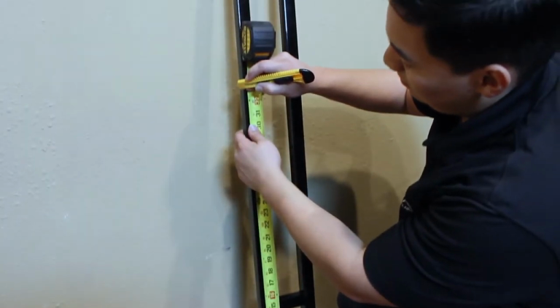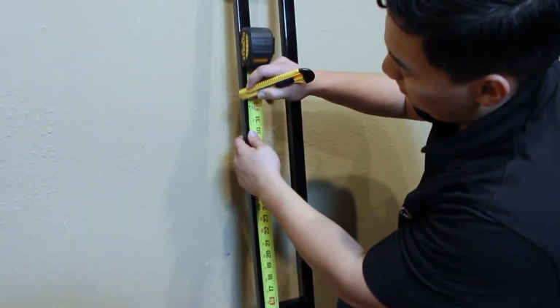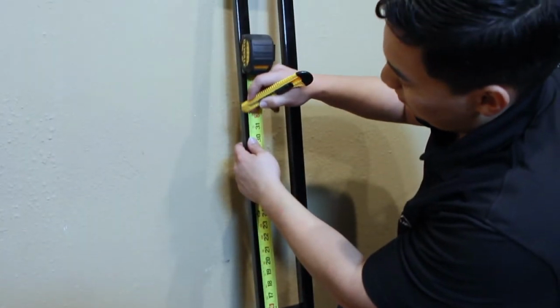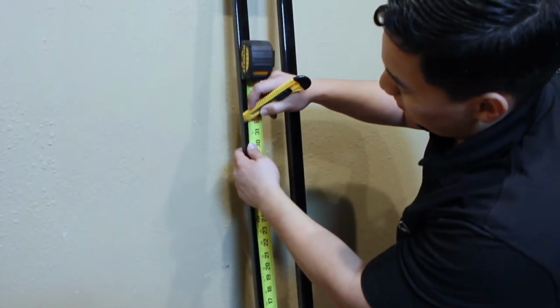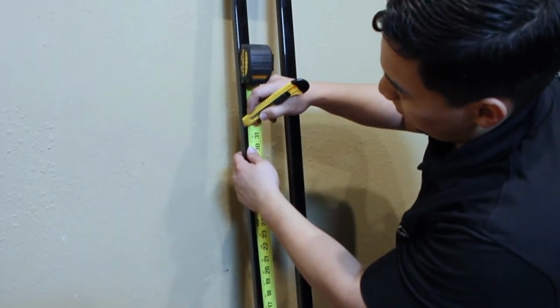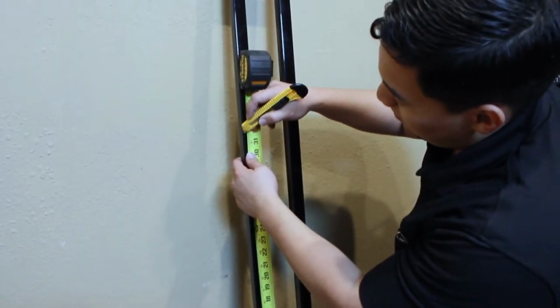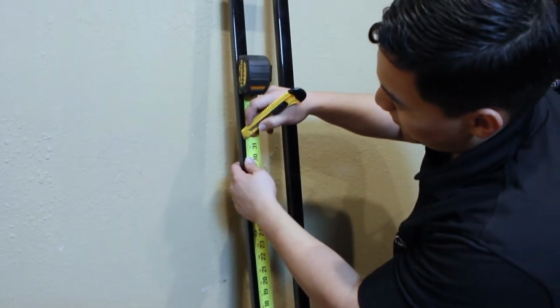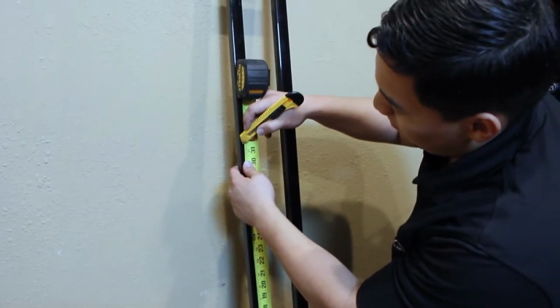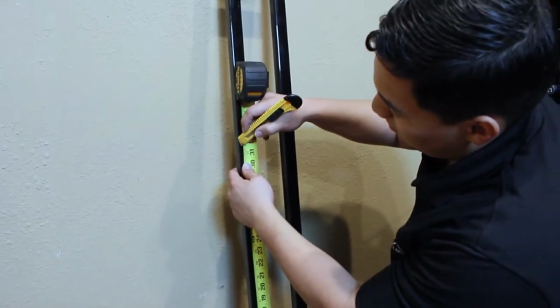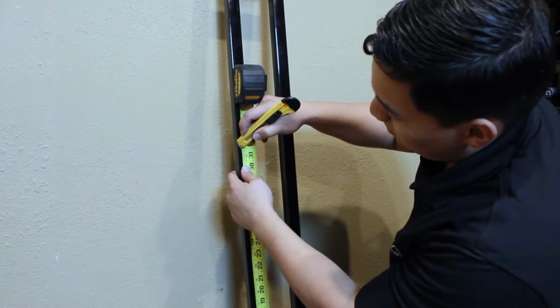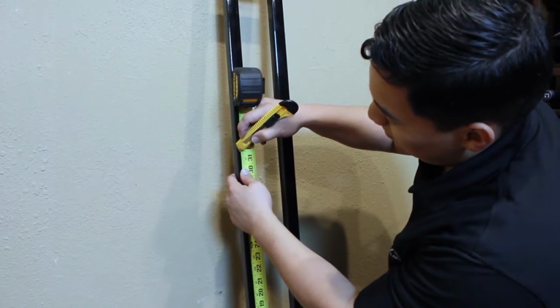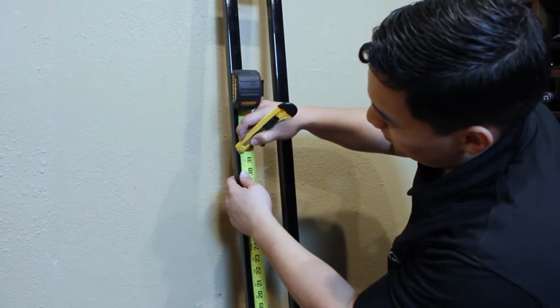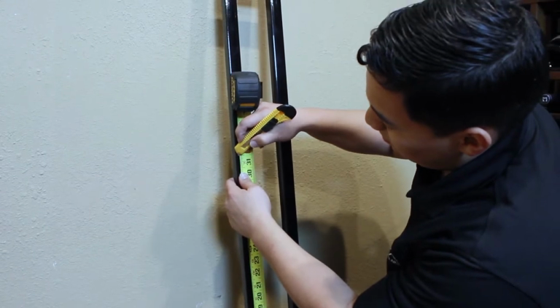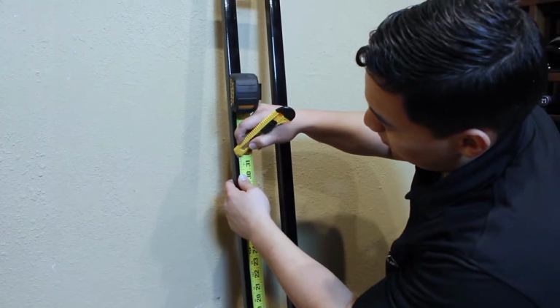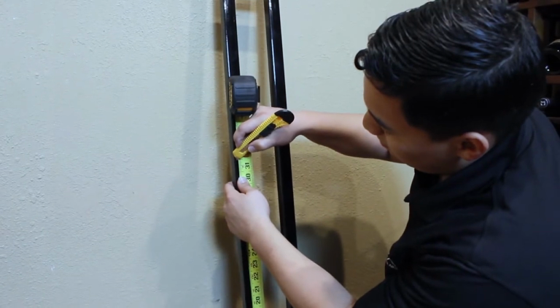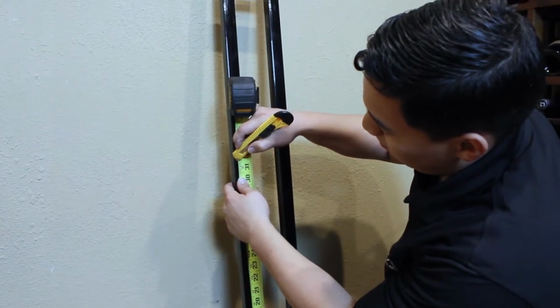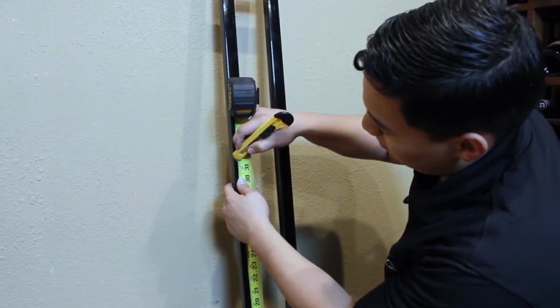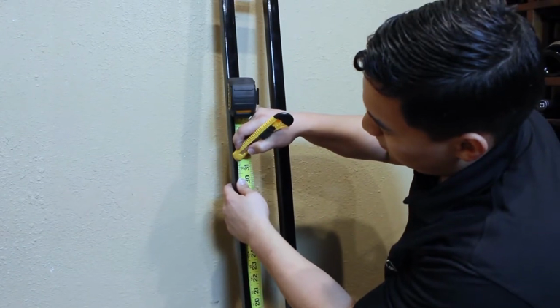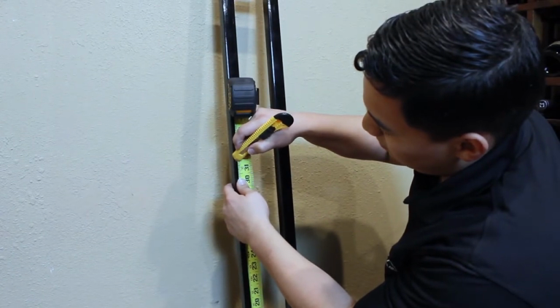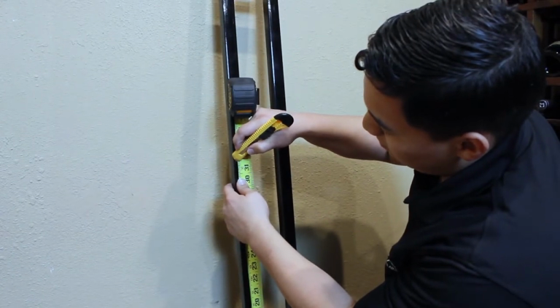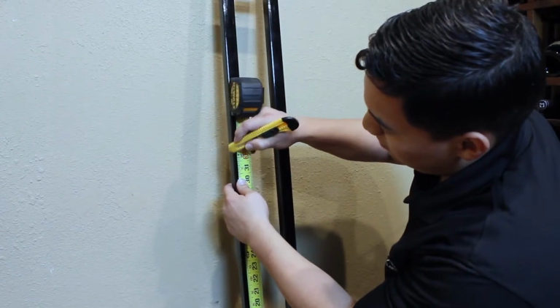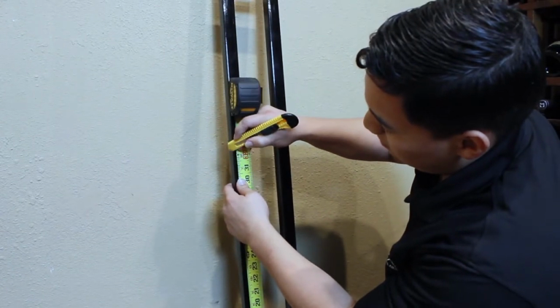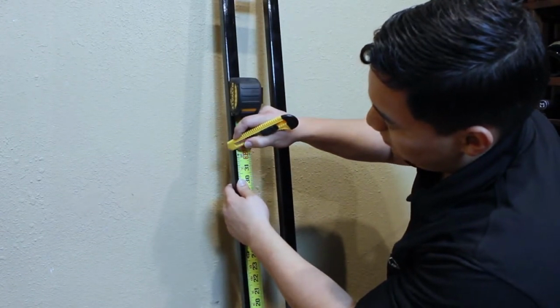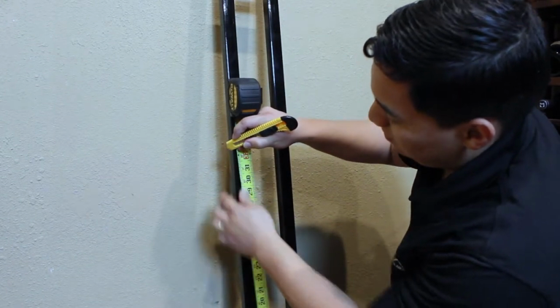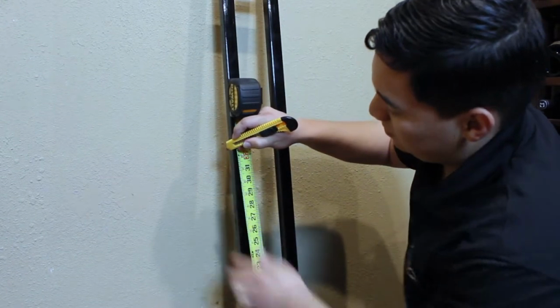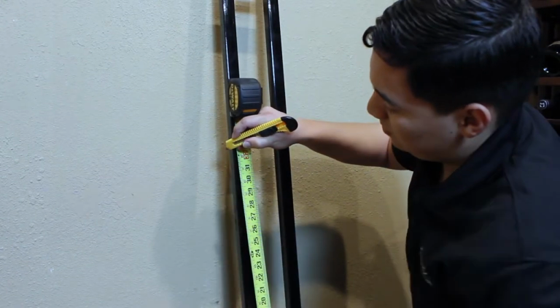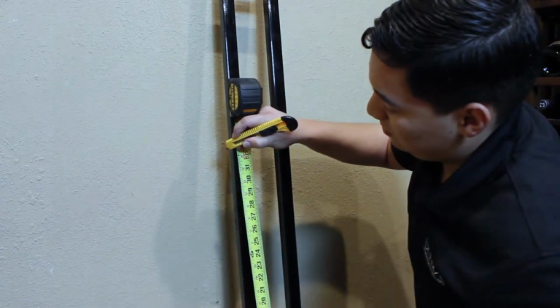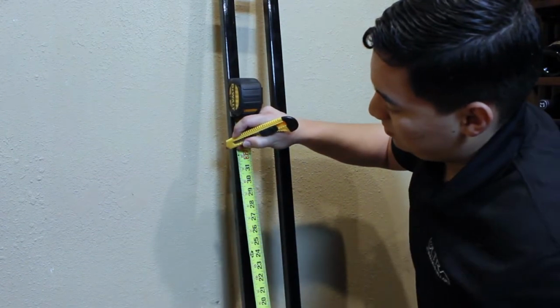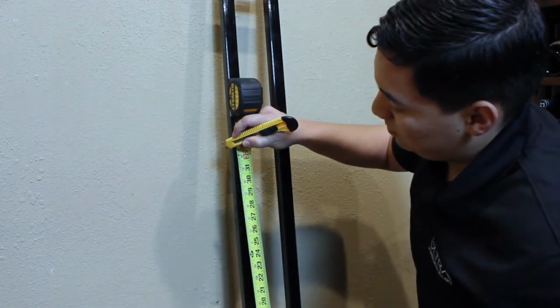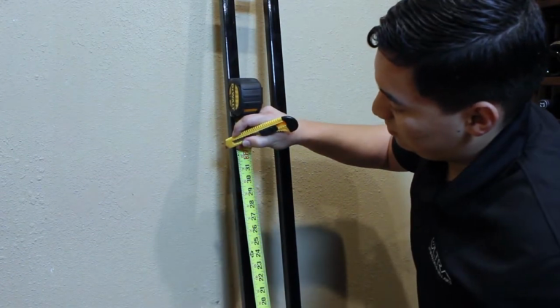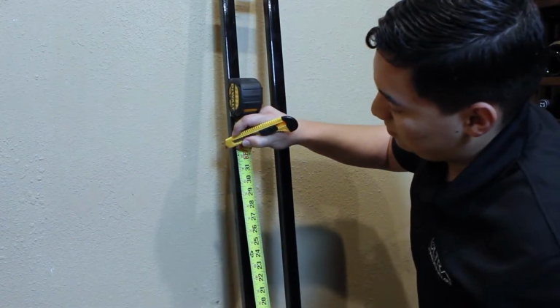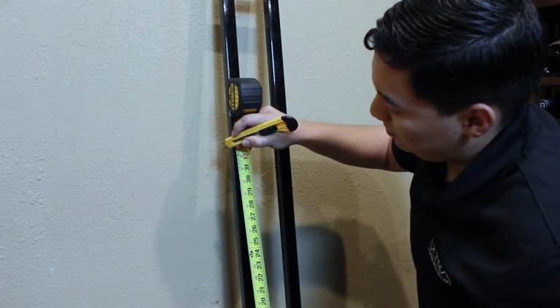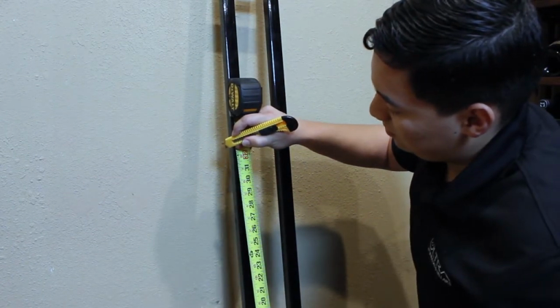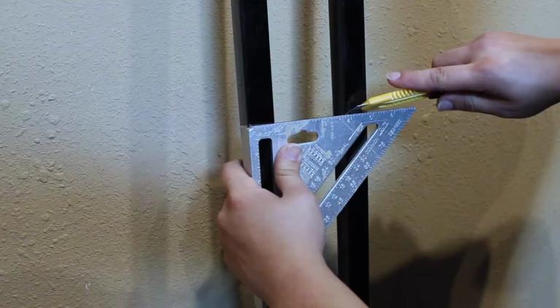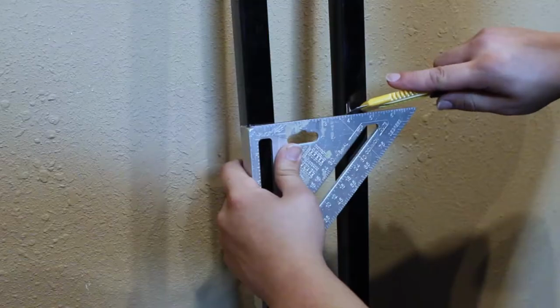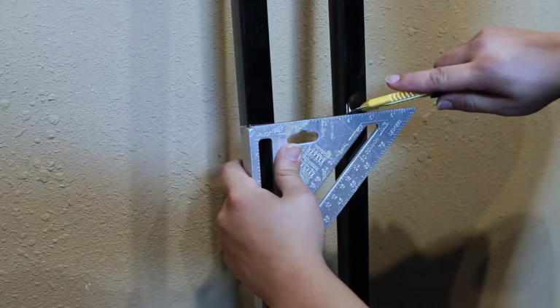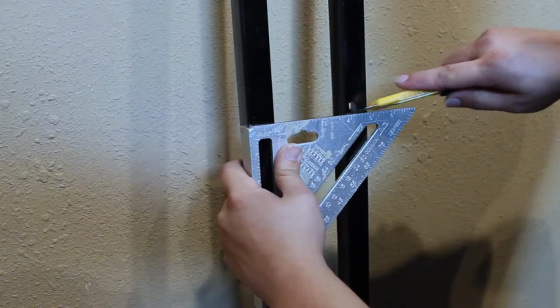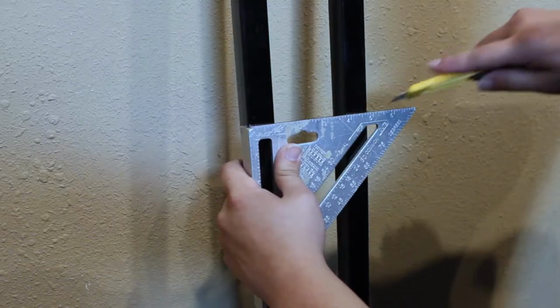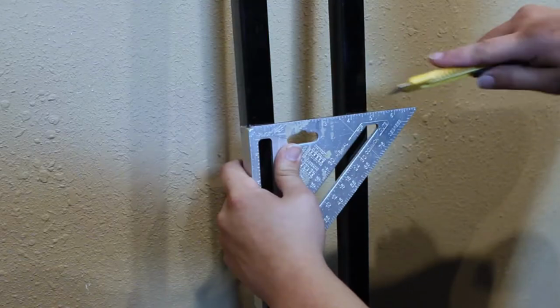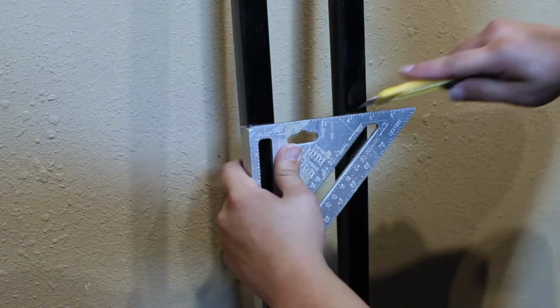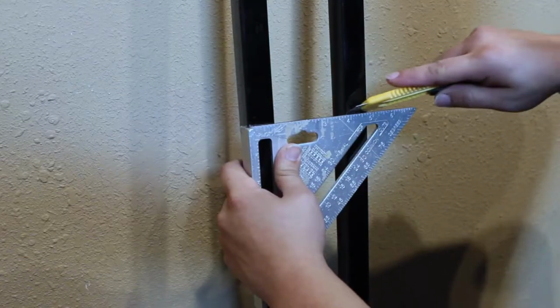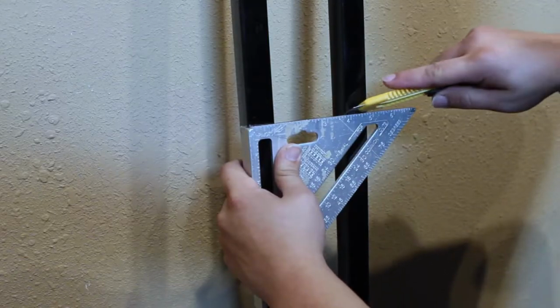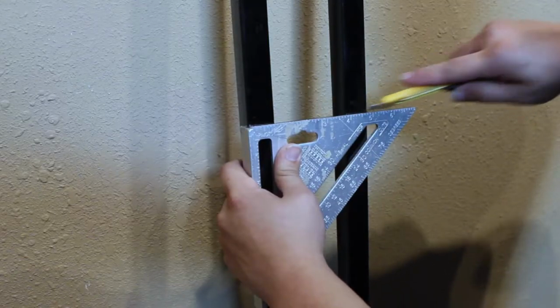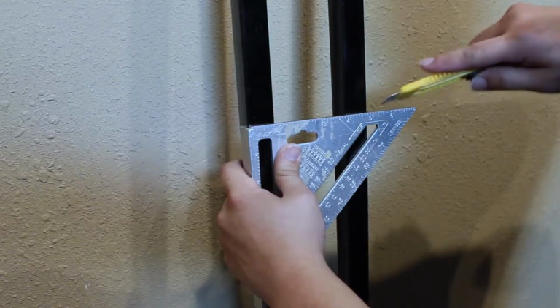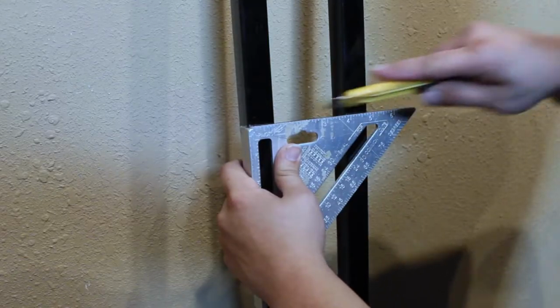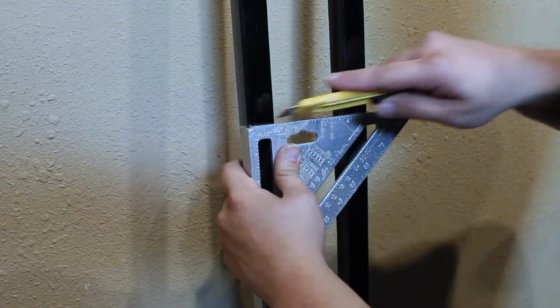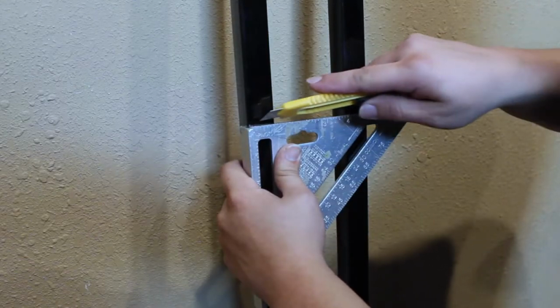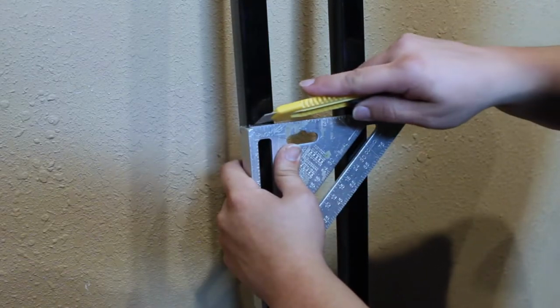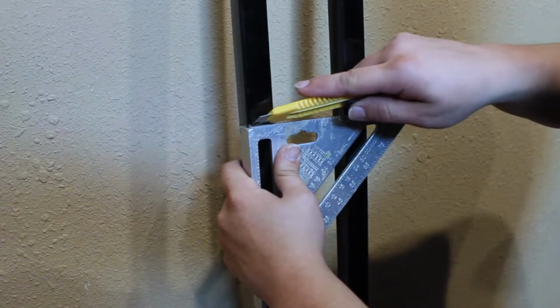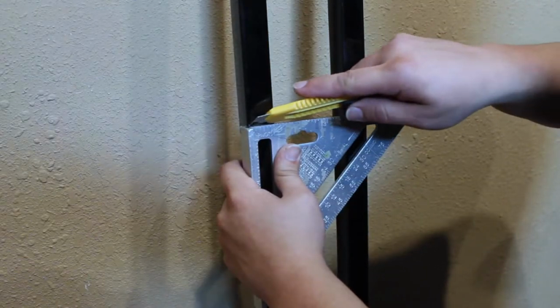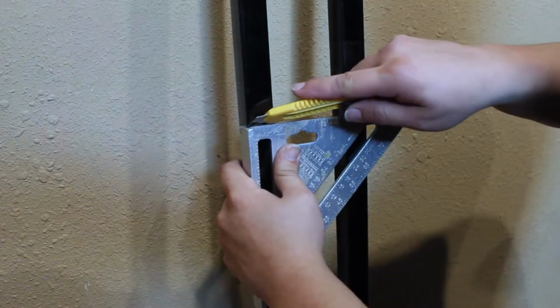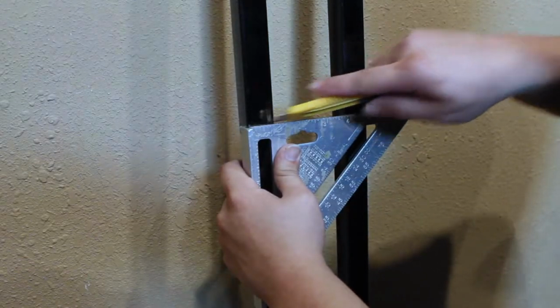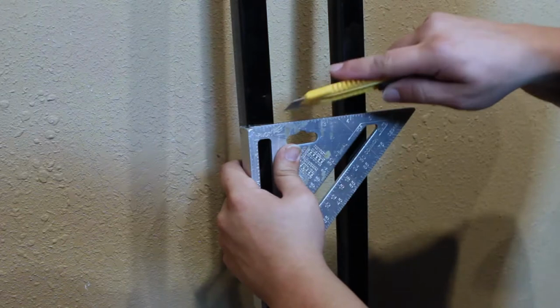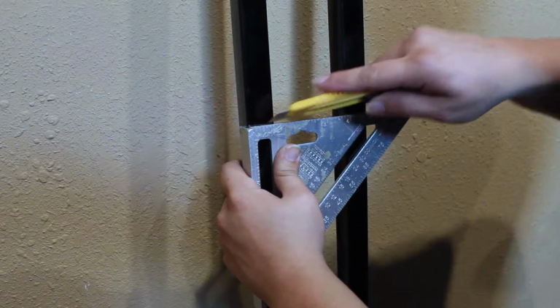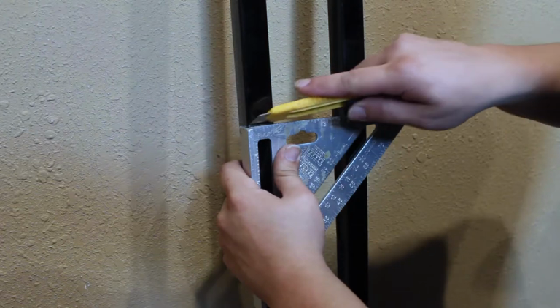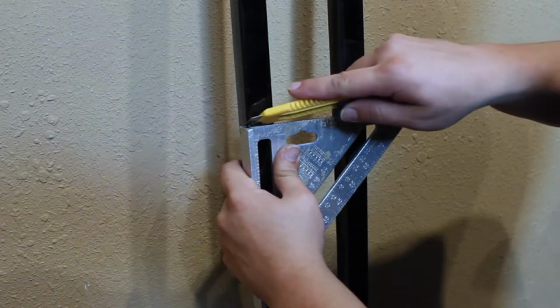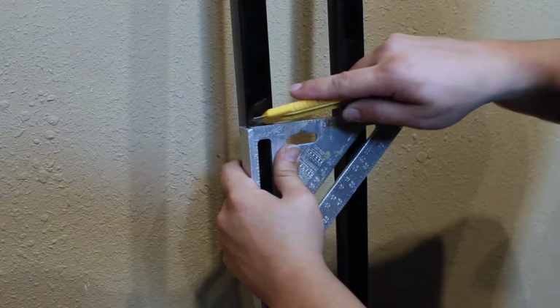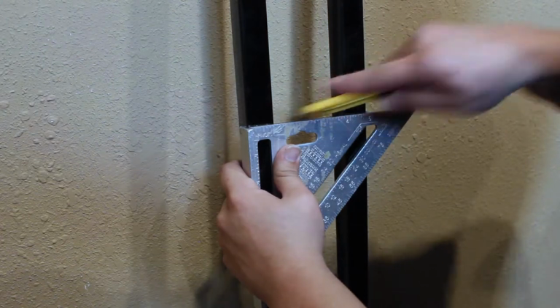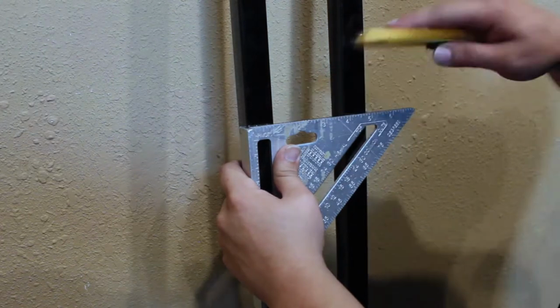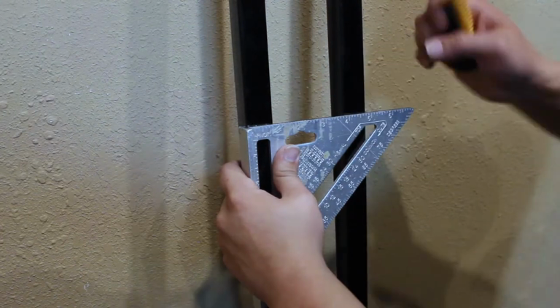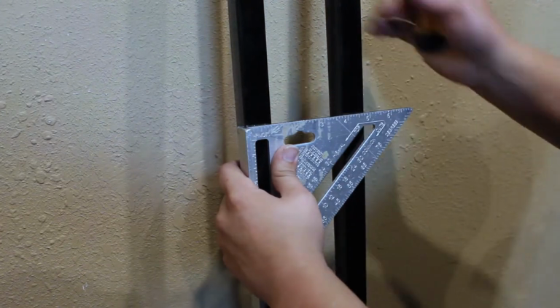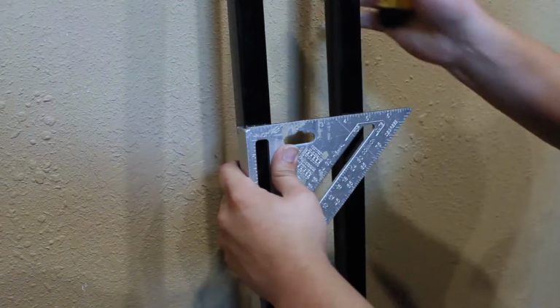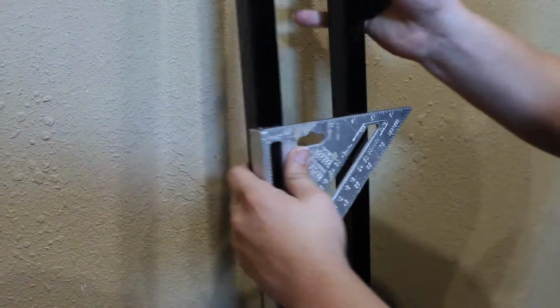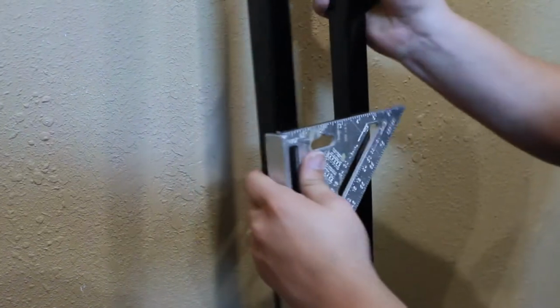Use a square to mark the length on each side of the frame.